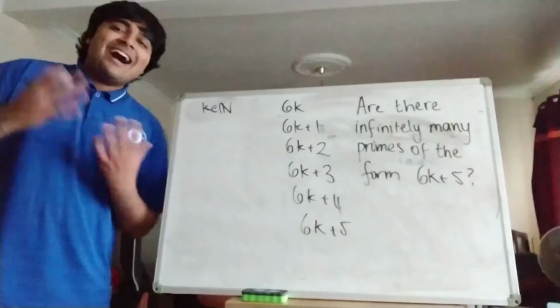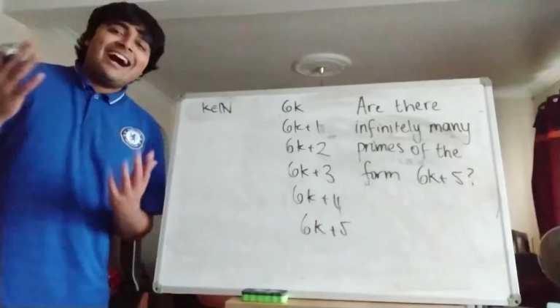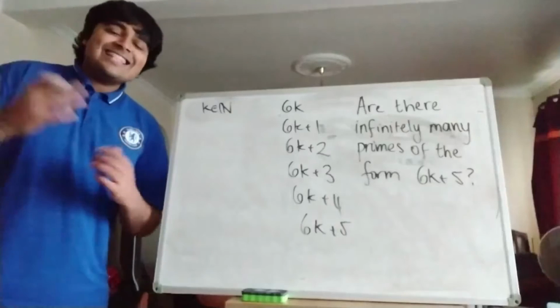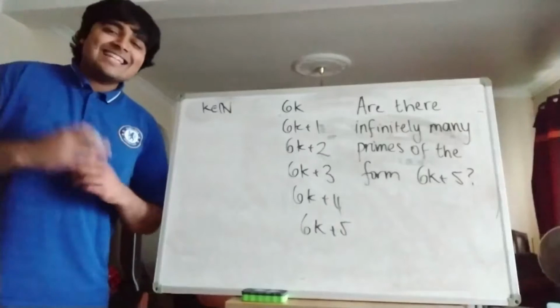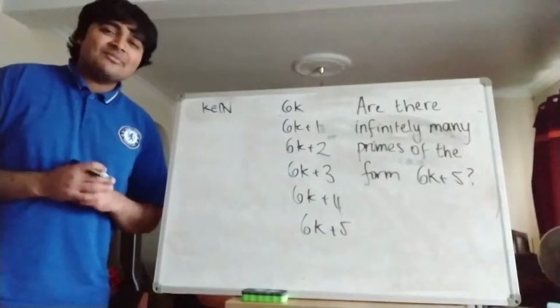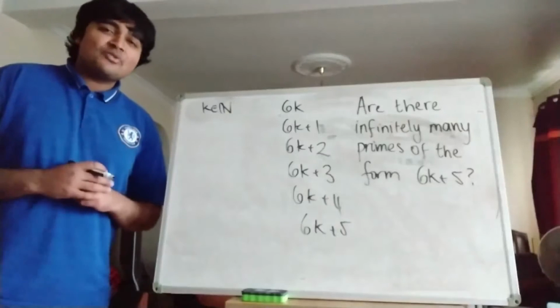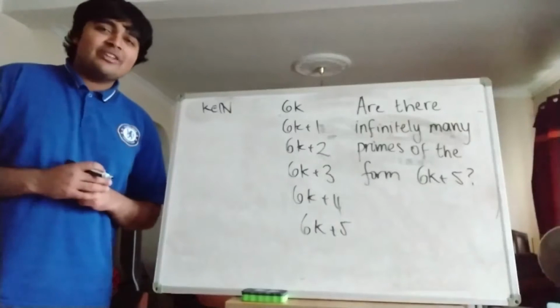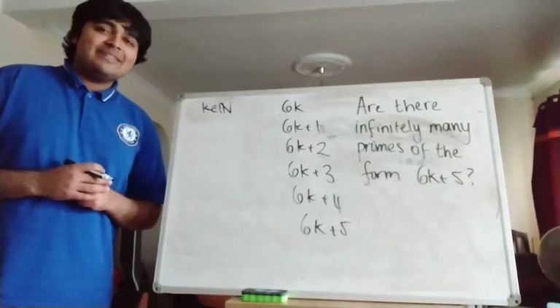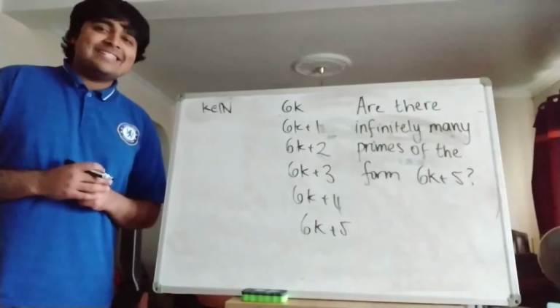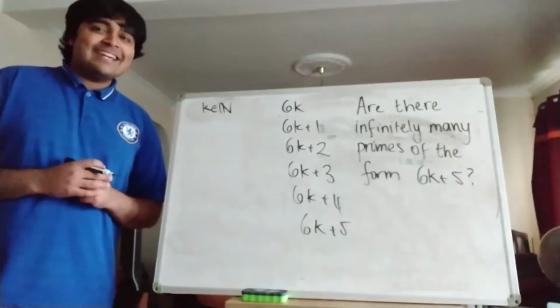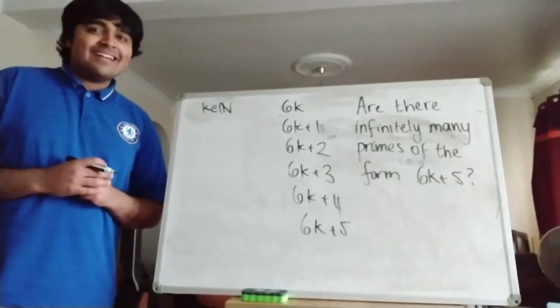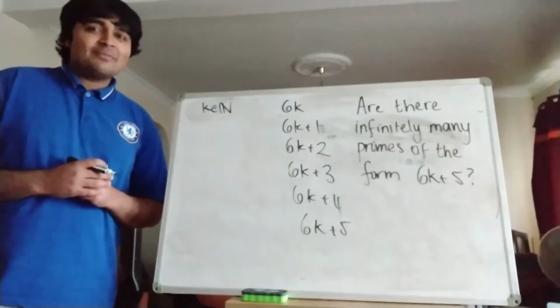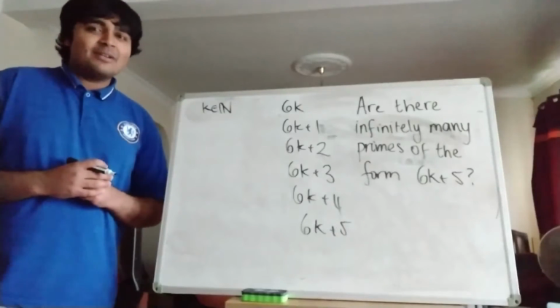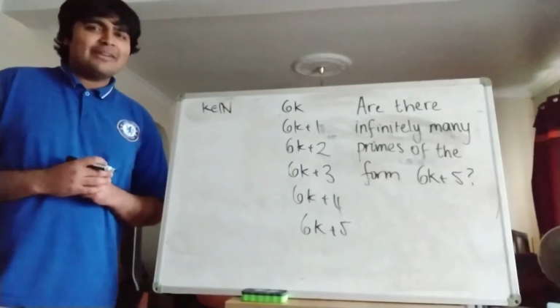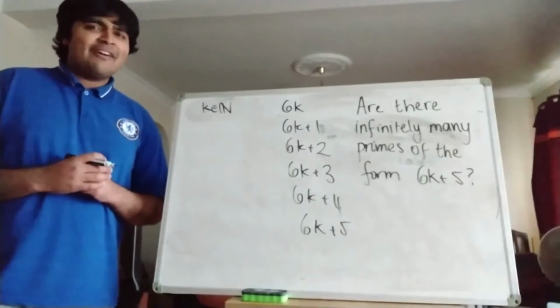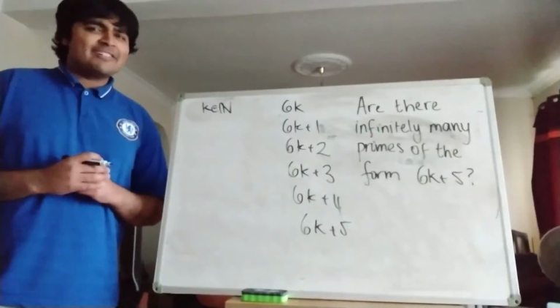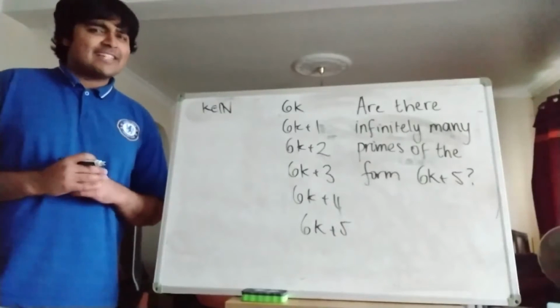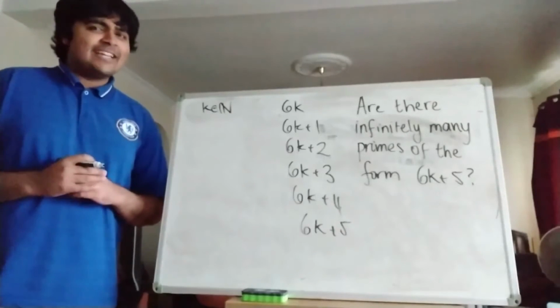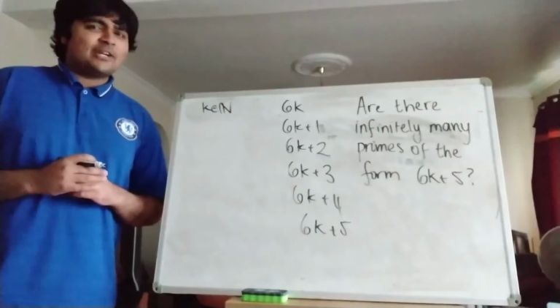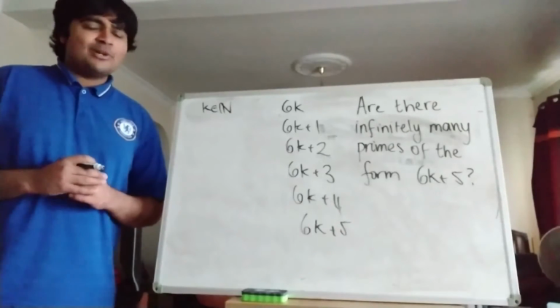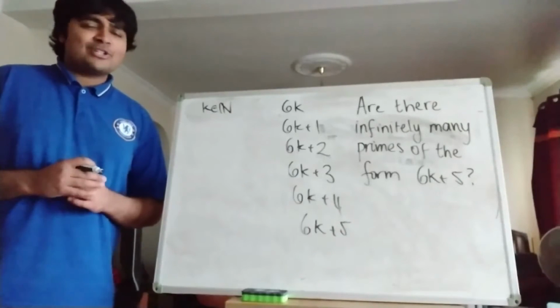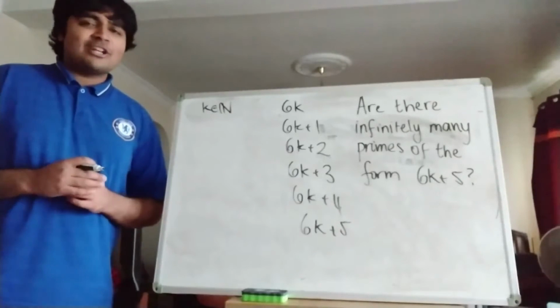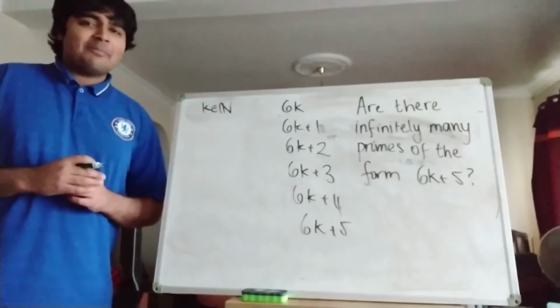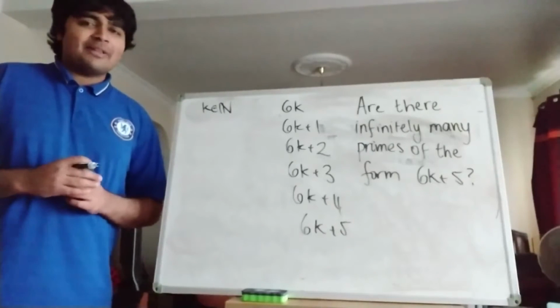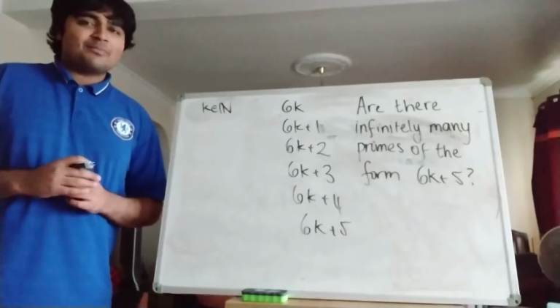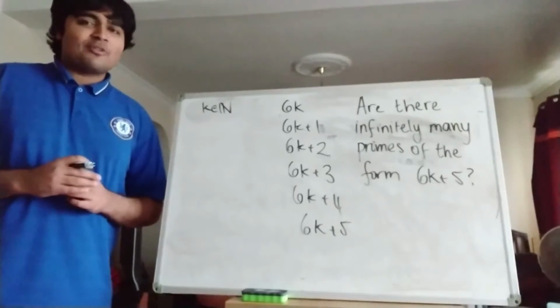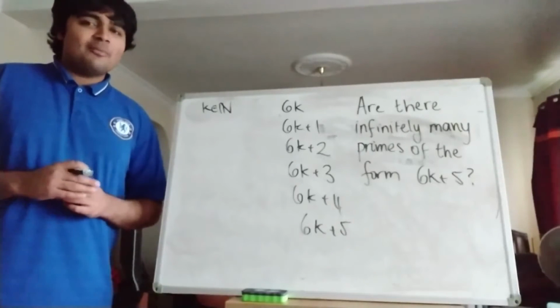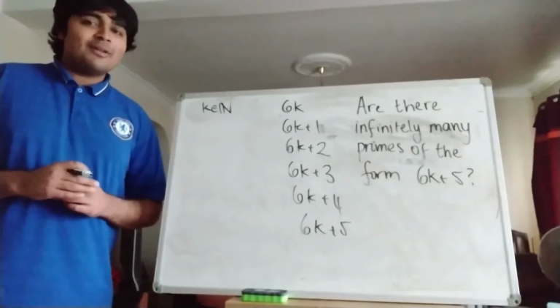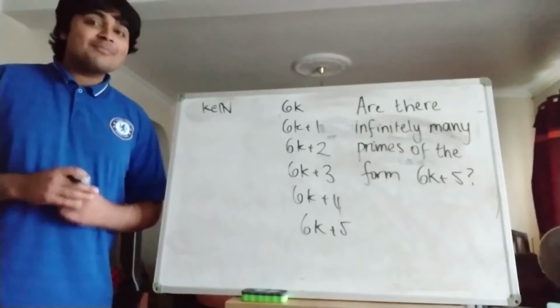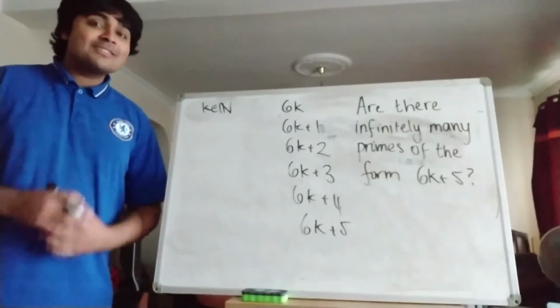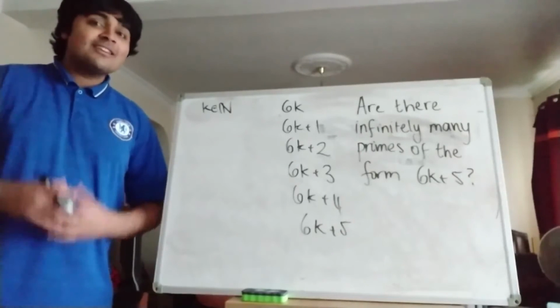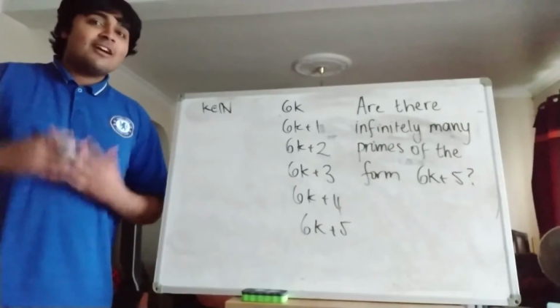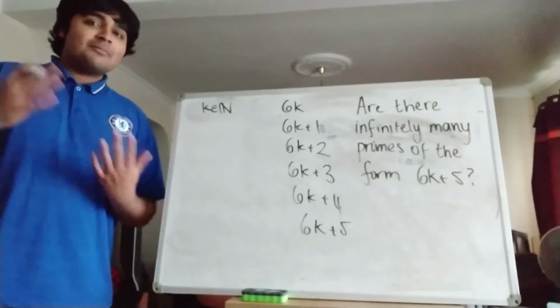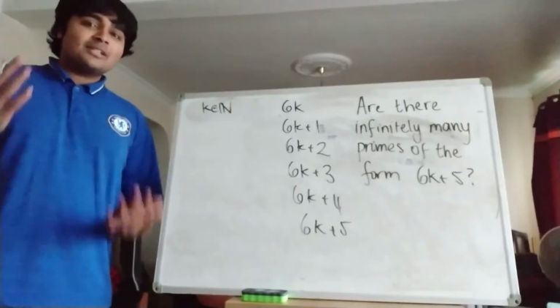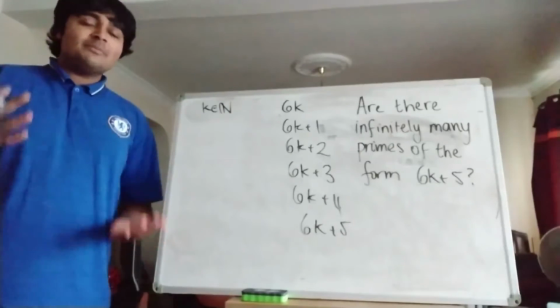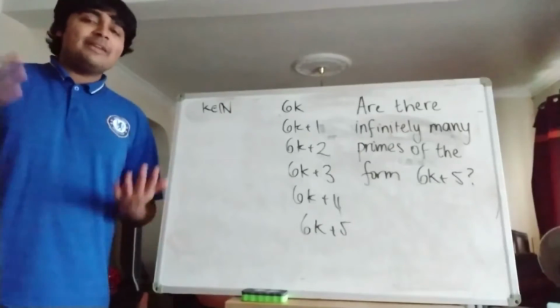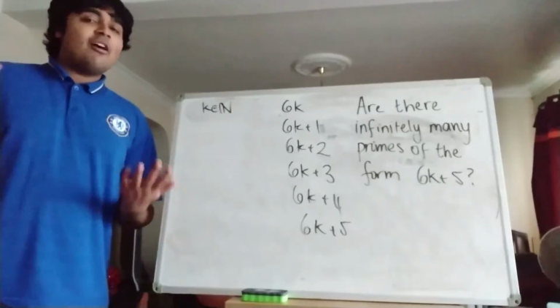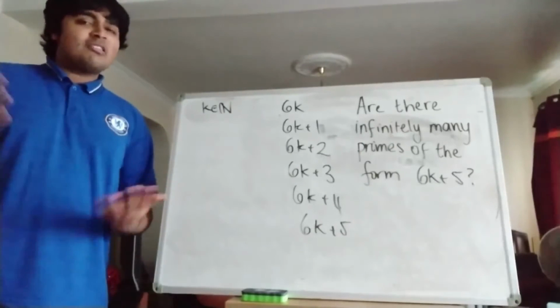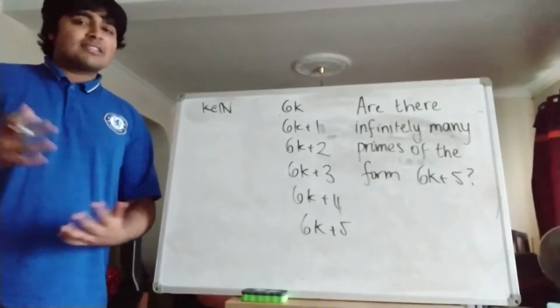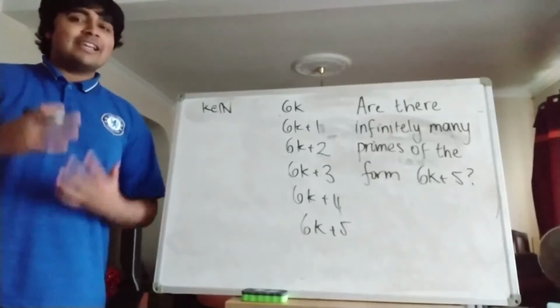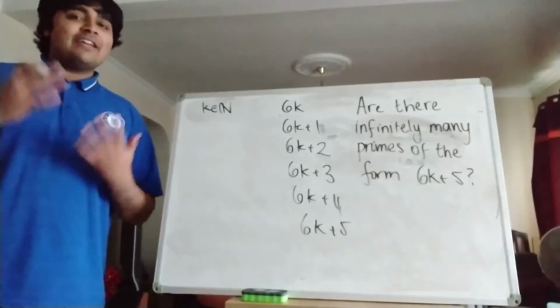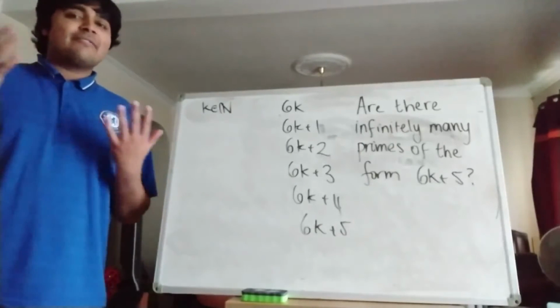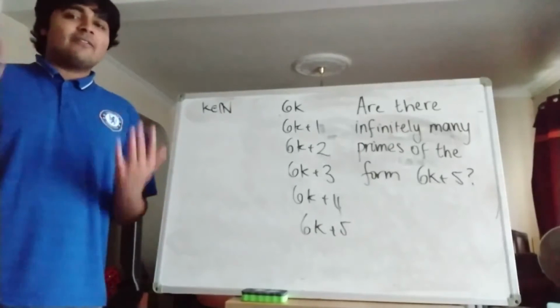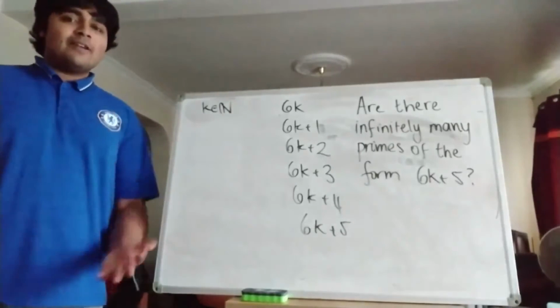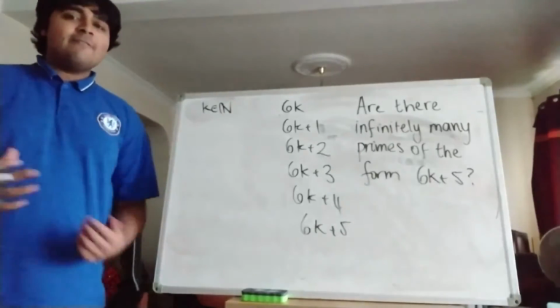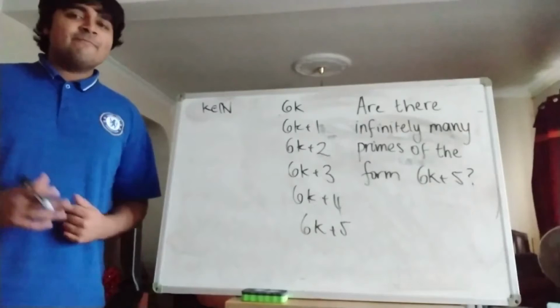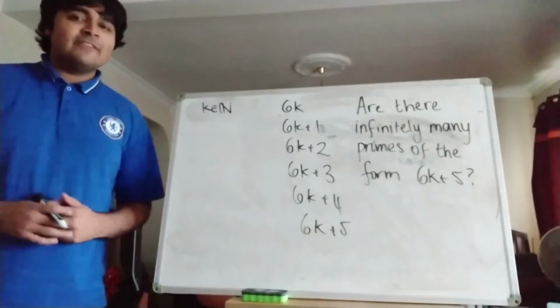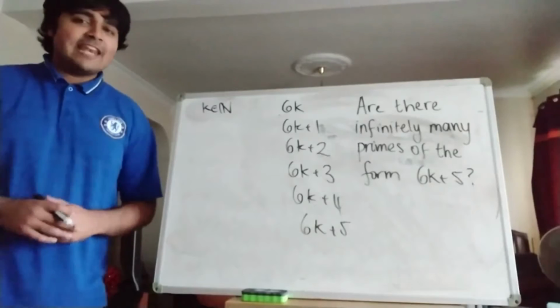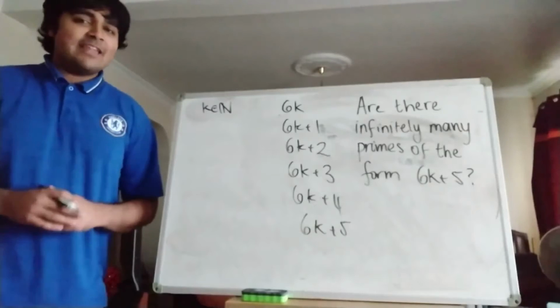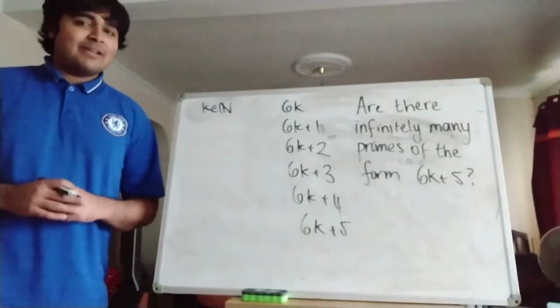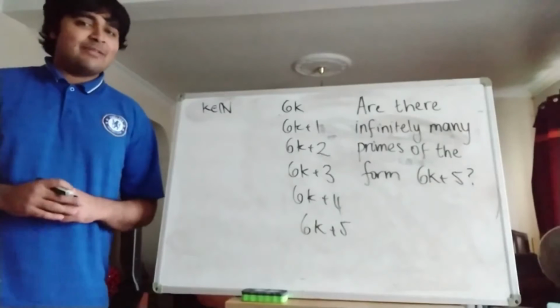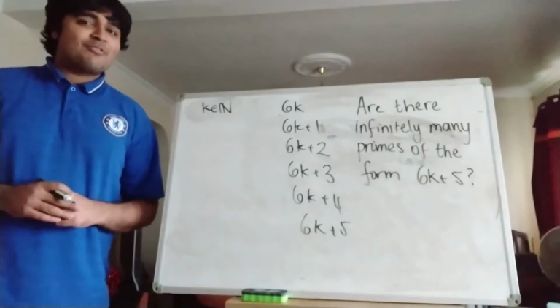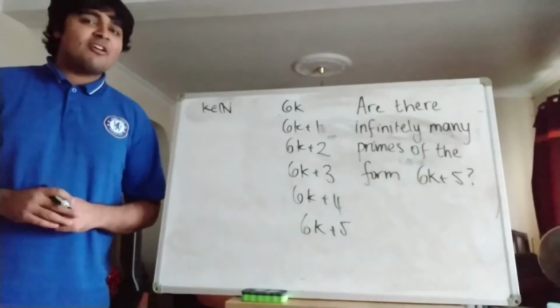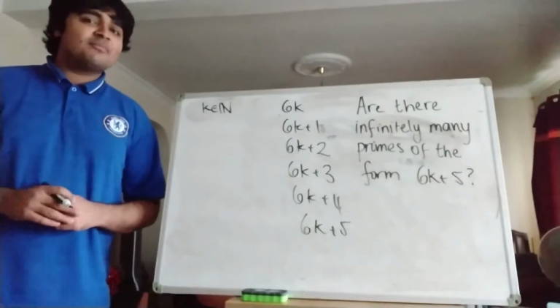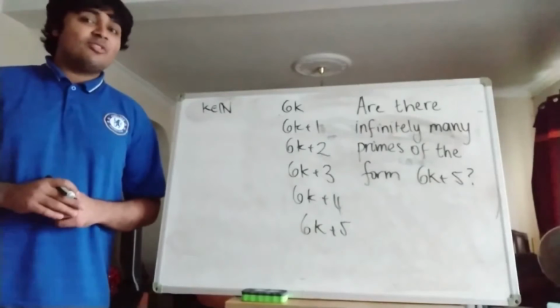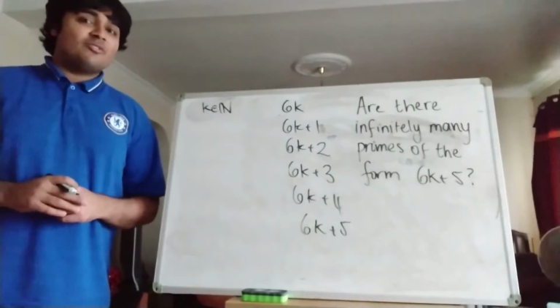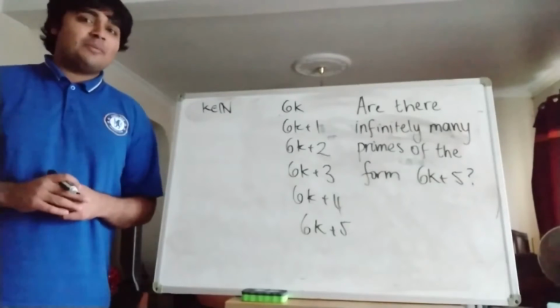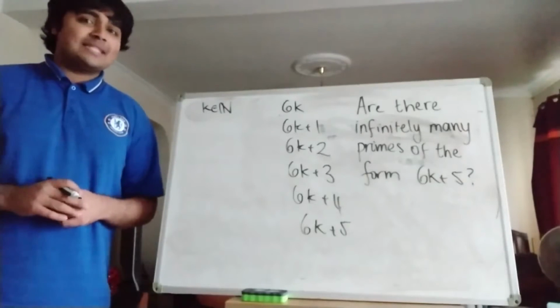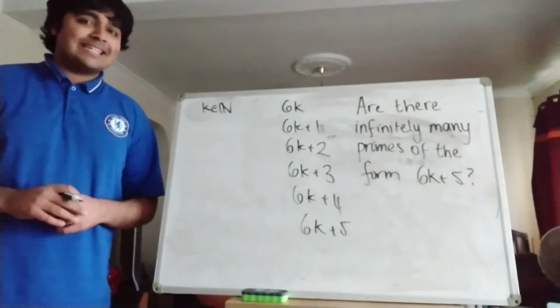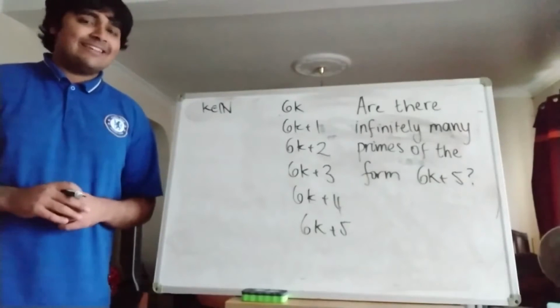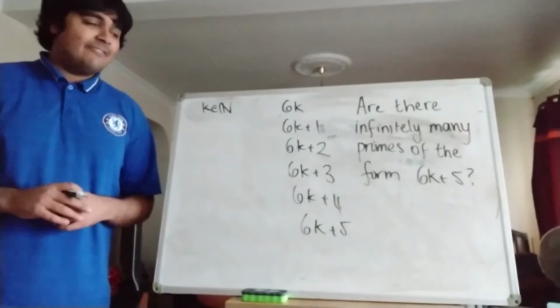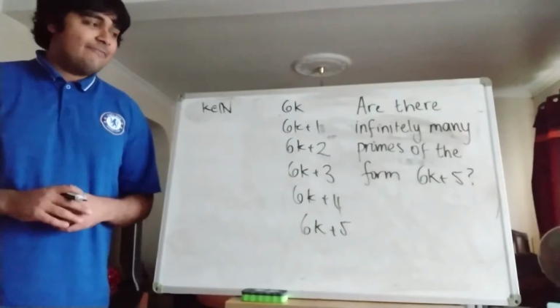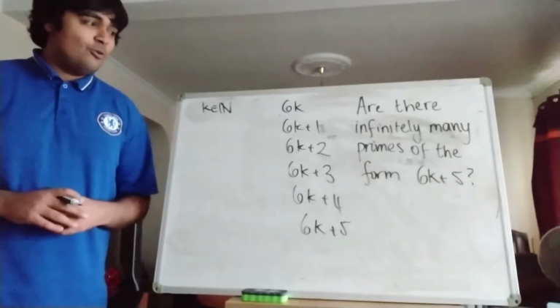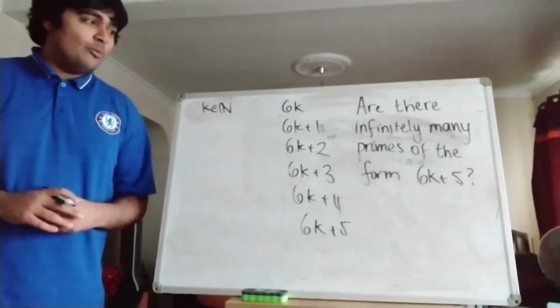Hi, thanks for joining me. Today I'm going to be asking a question about the prime numbers. I'm going to be asking if there are infinitely many primes of a particular form.